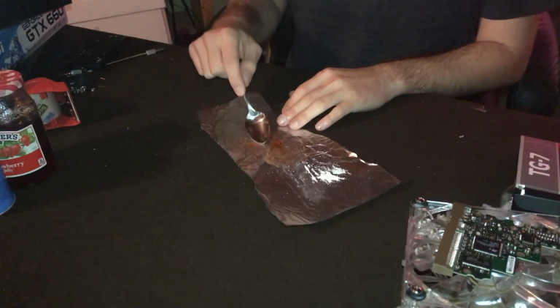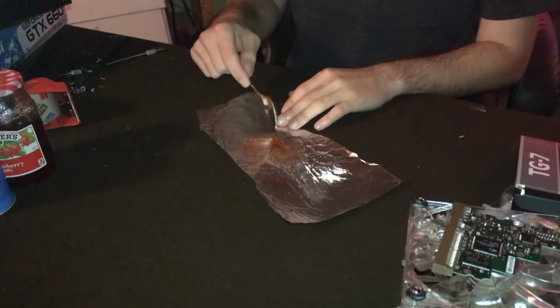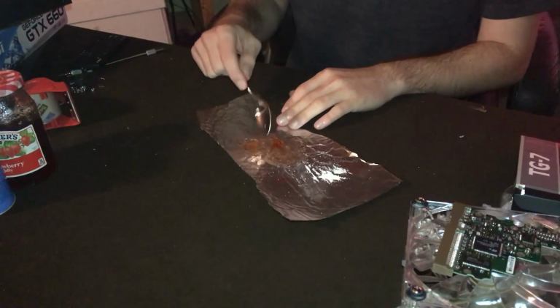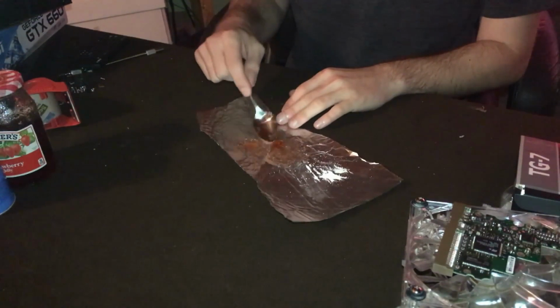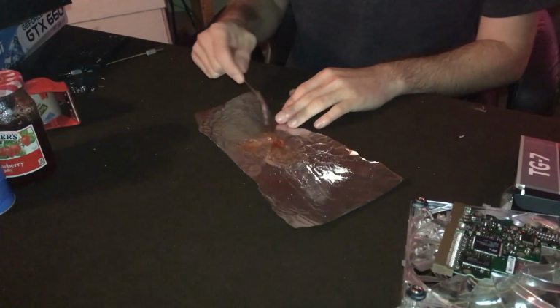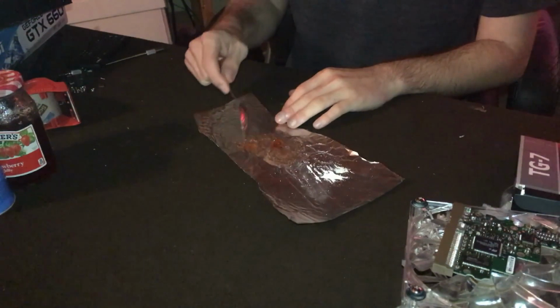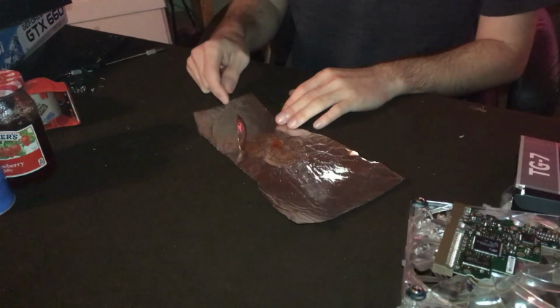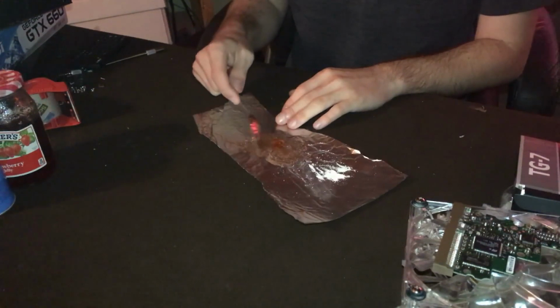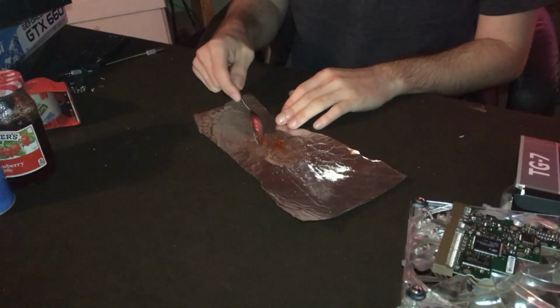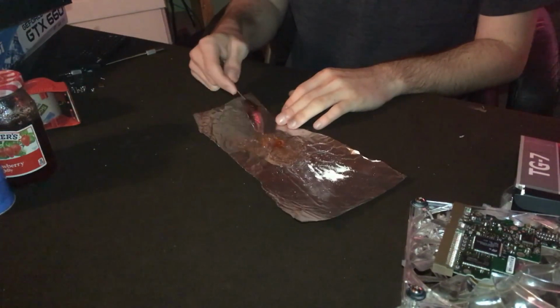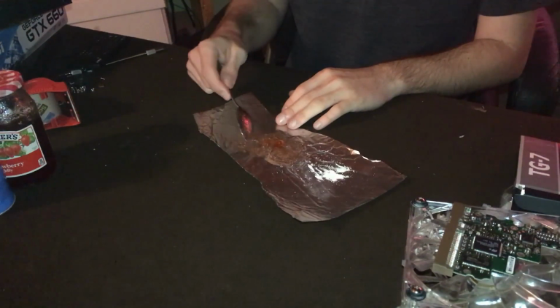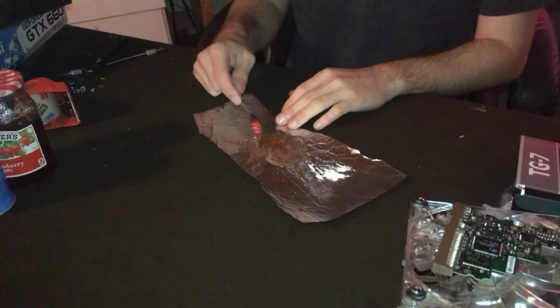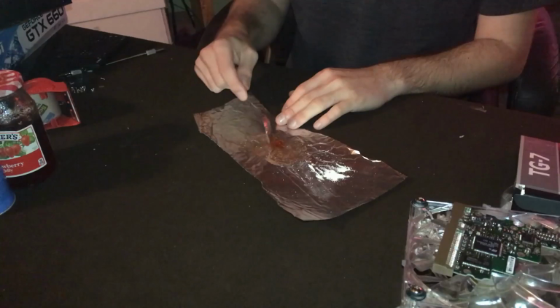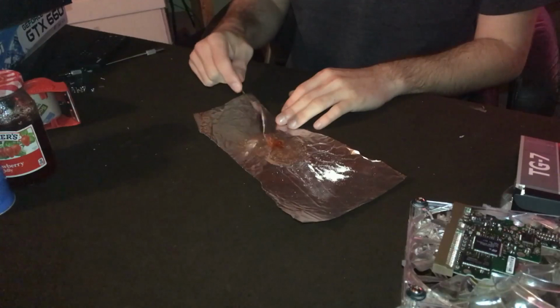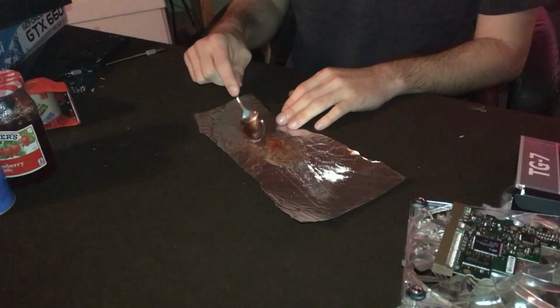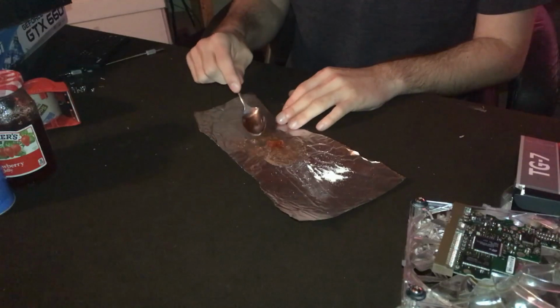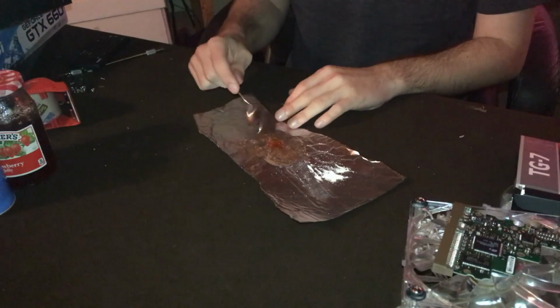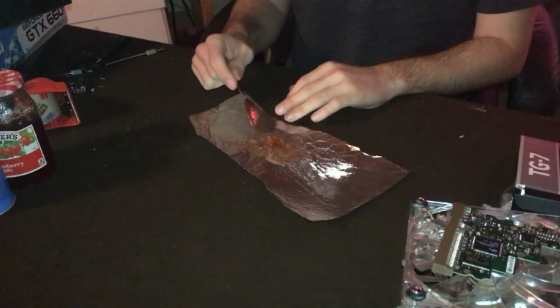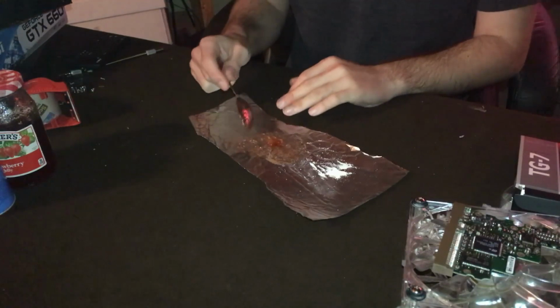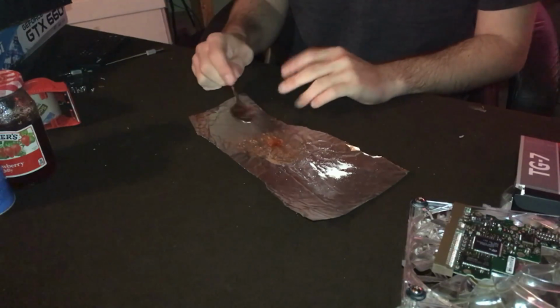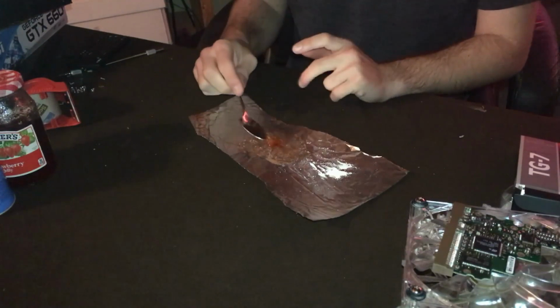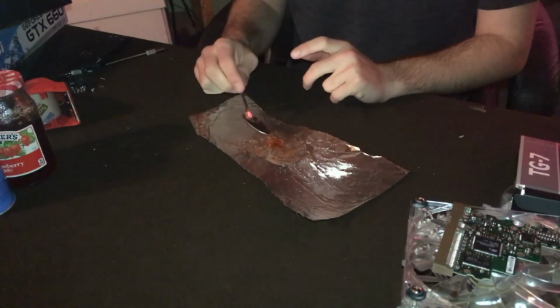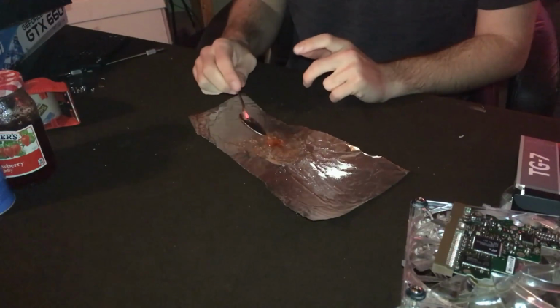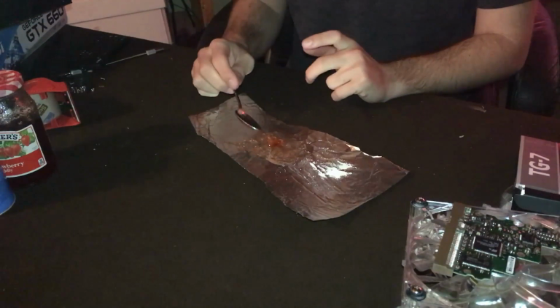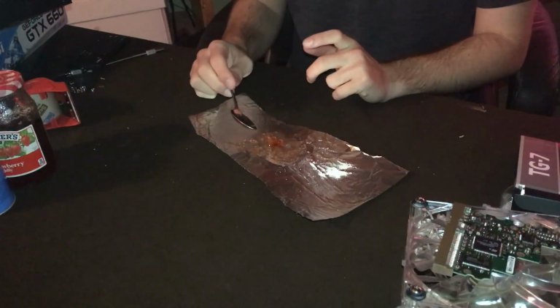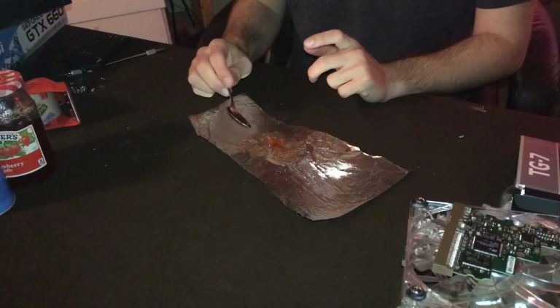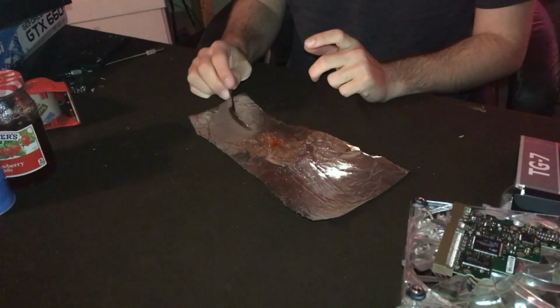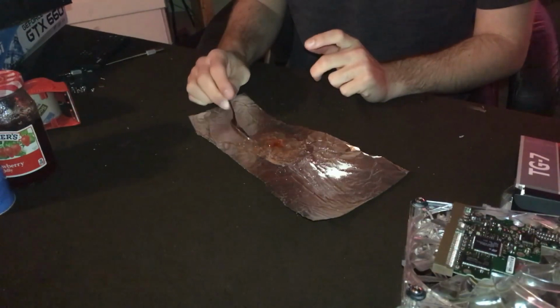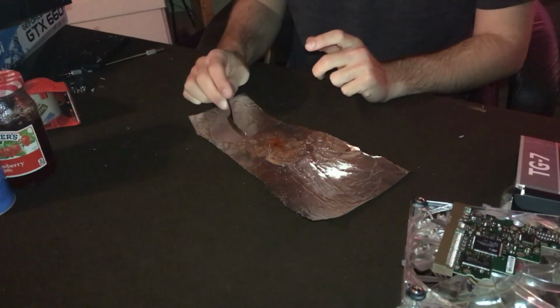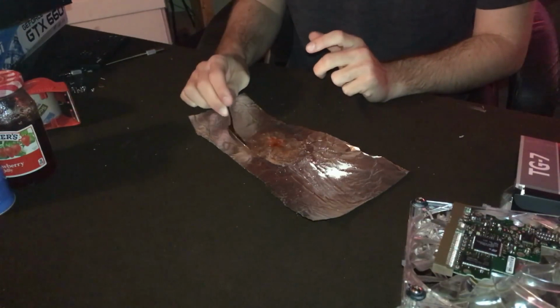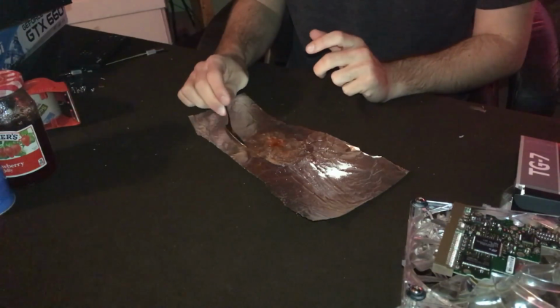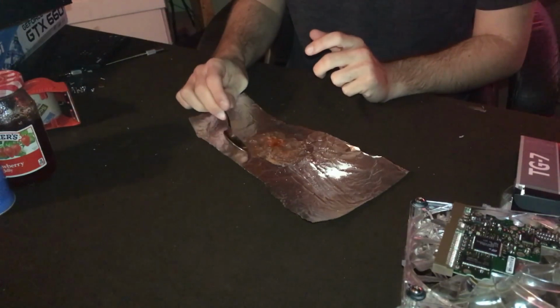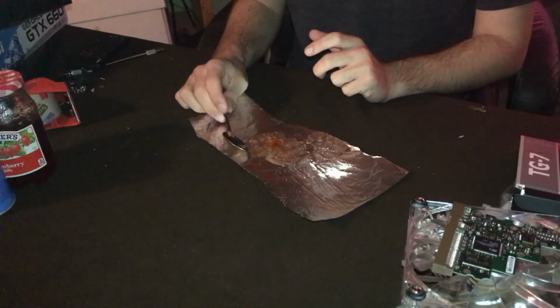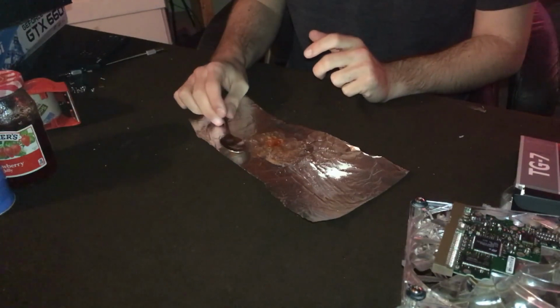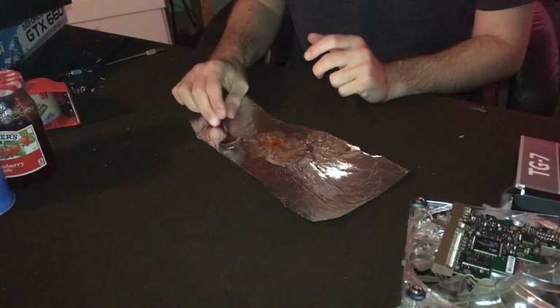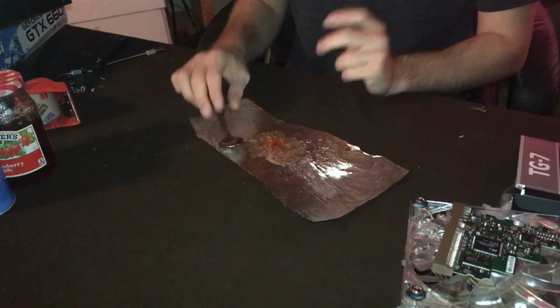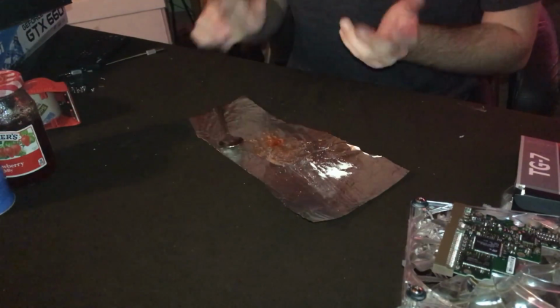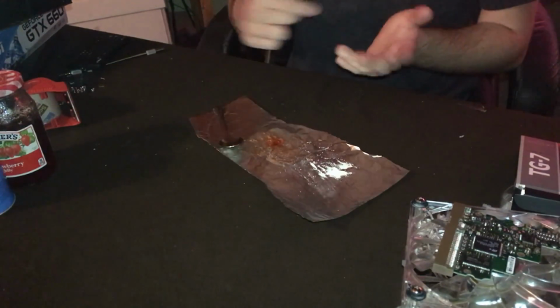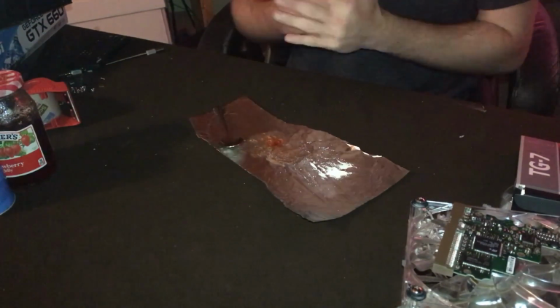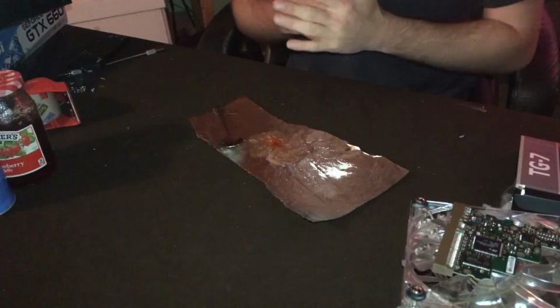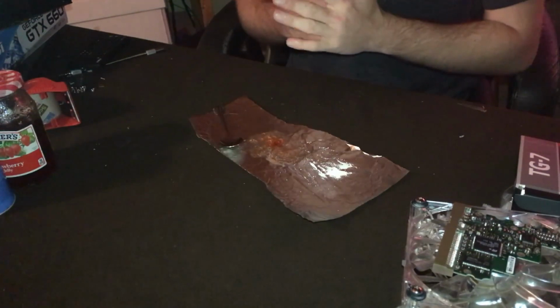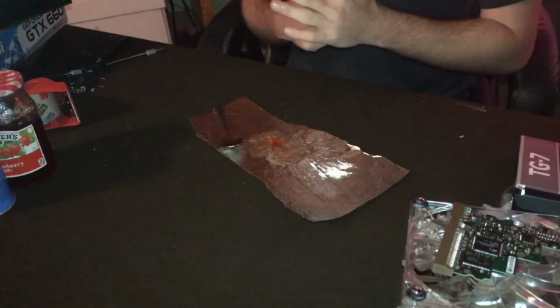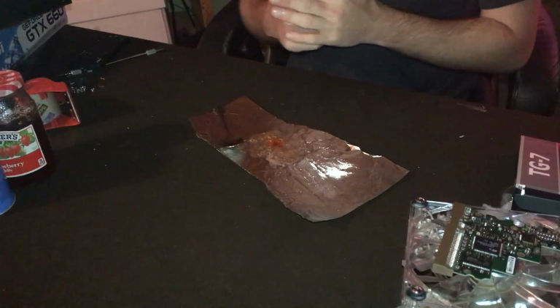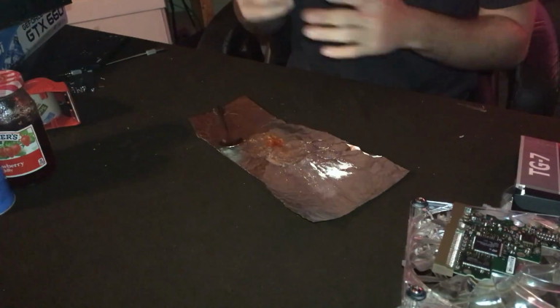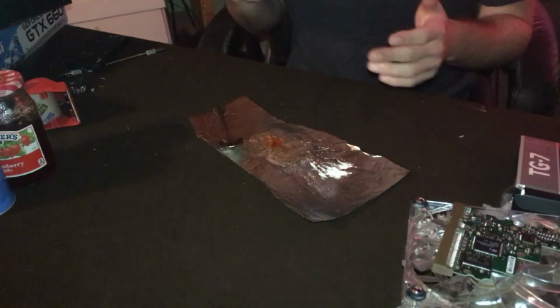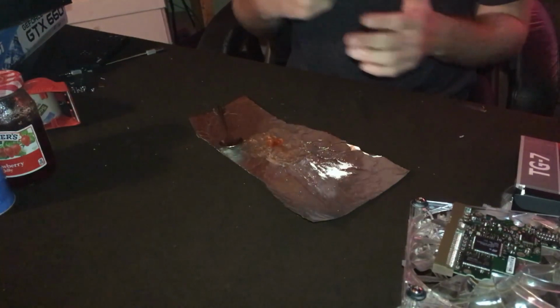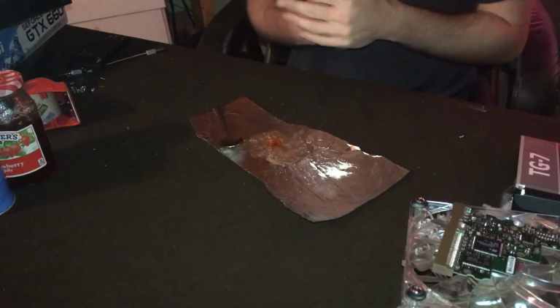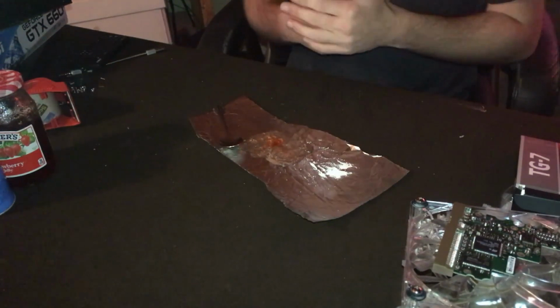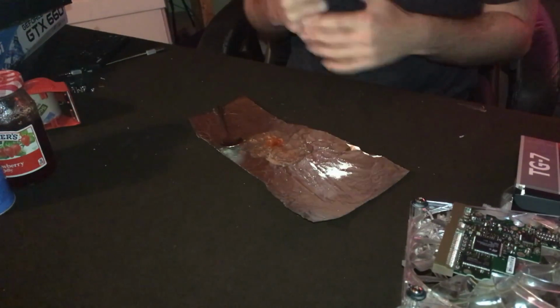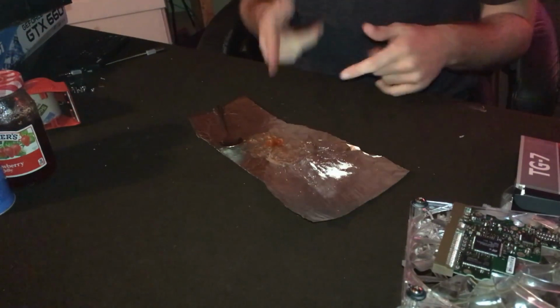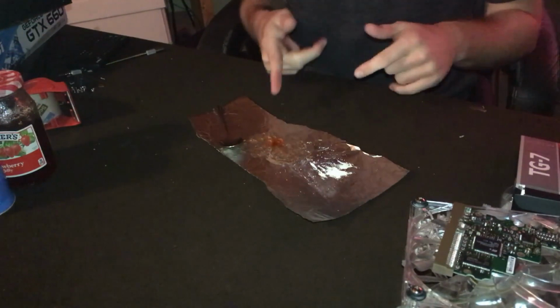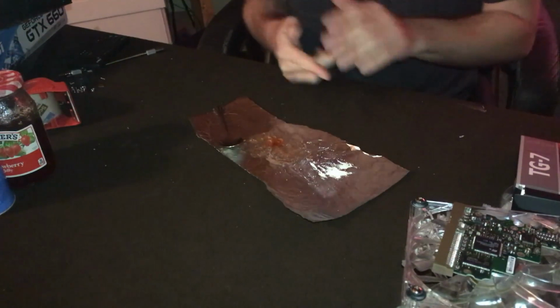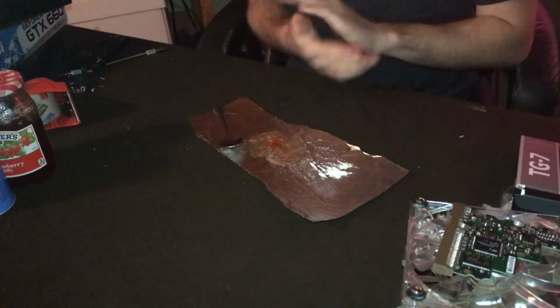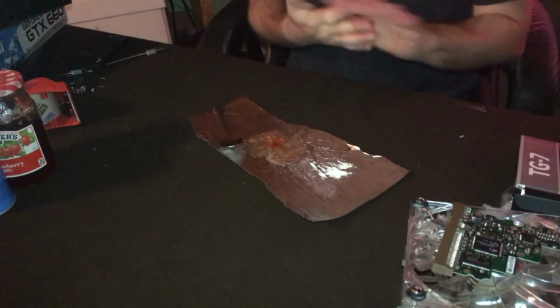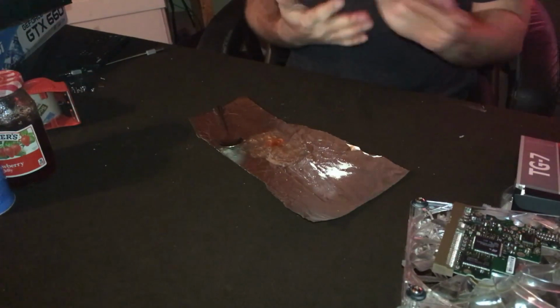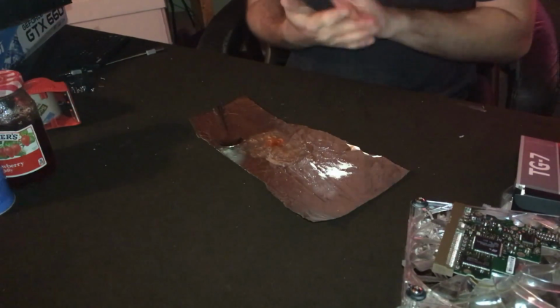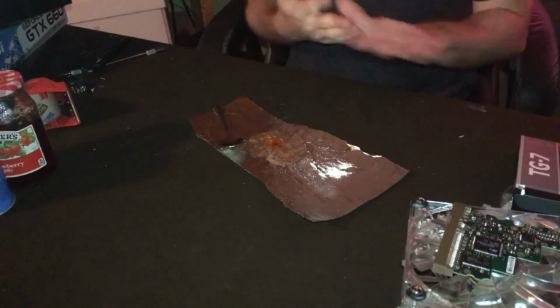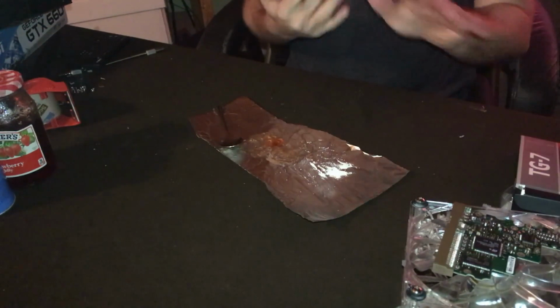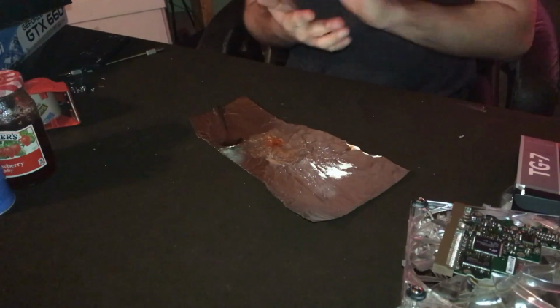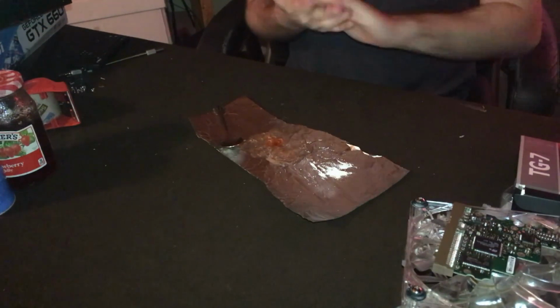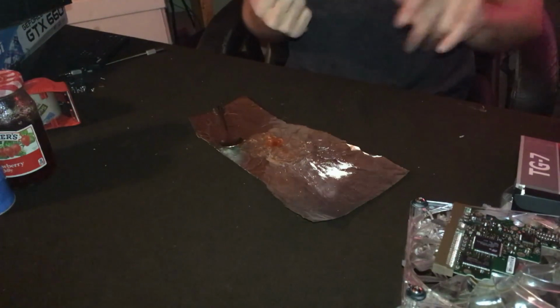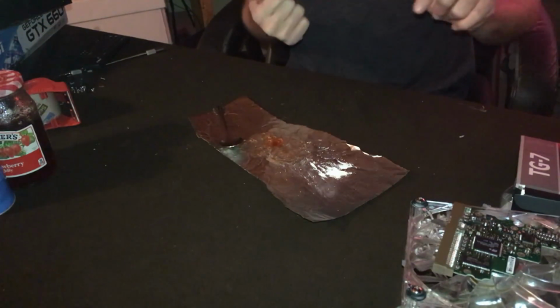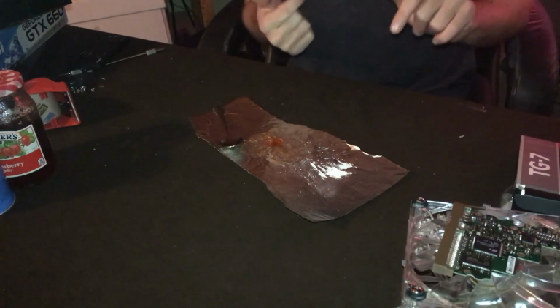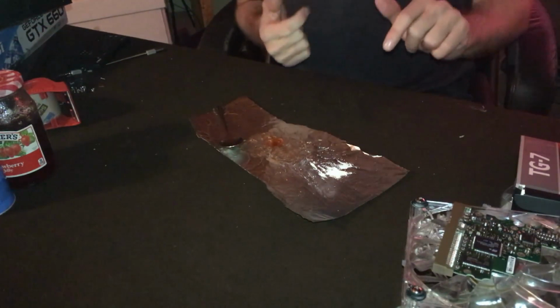Let's start testing what we have currently in the system, go through and see what that does, and then test what we have with the new paste on there.